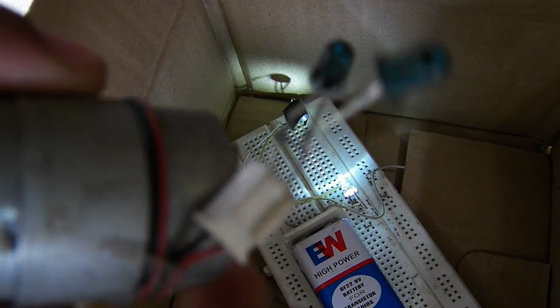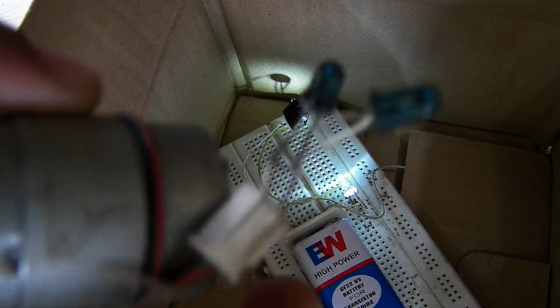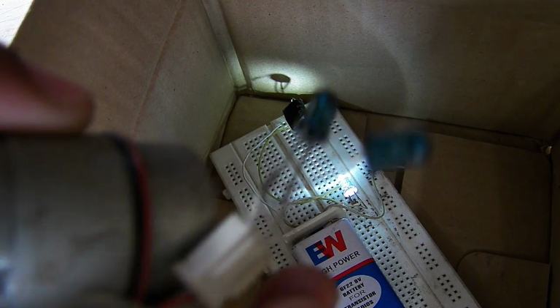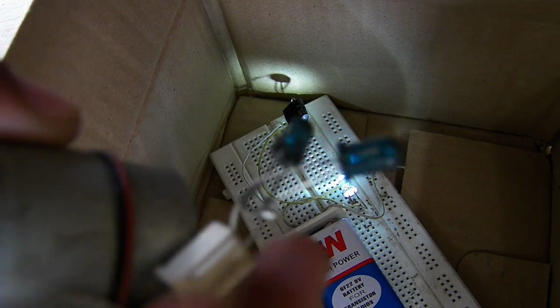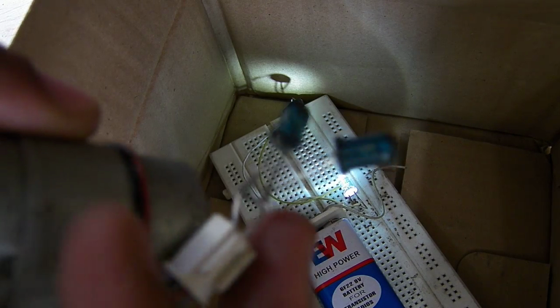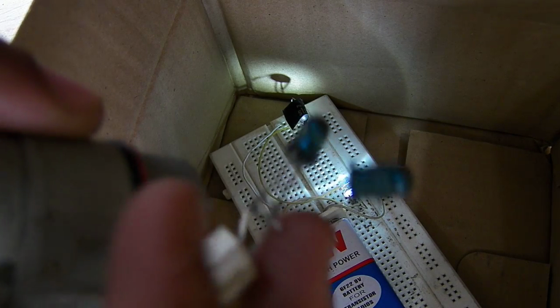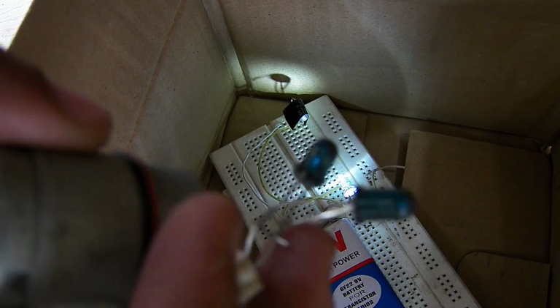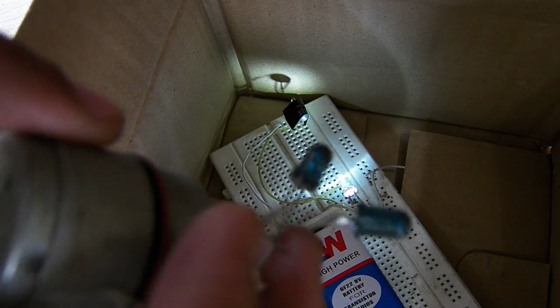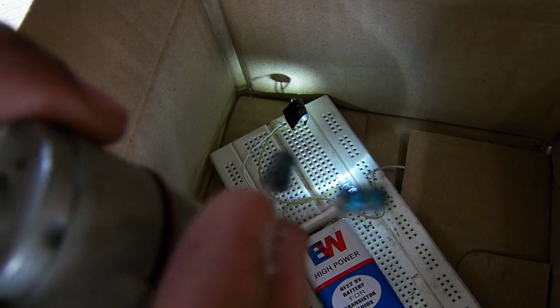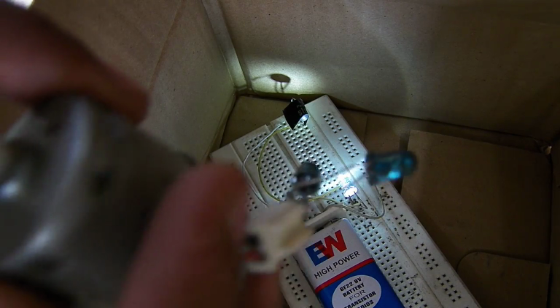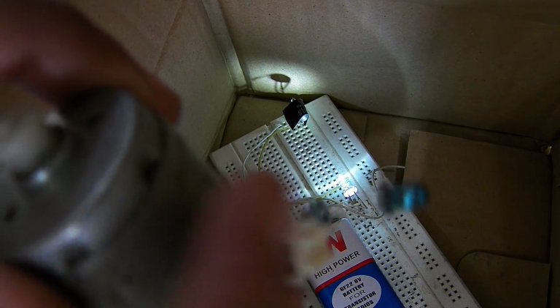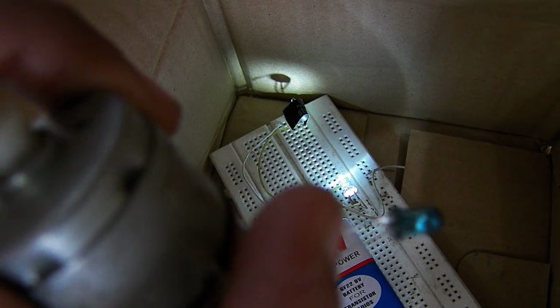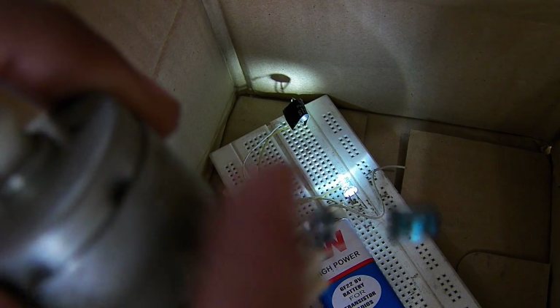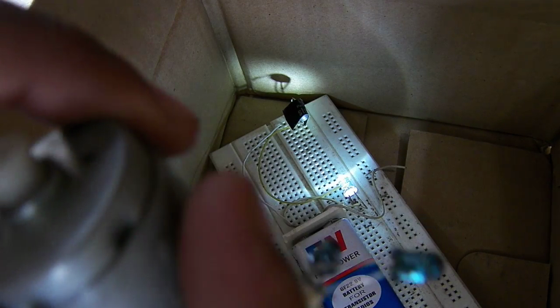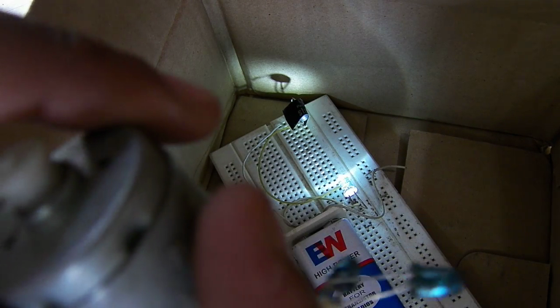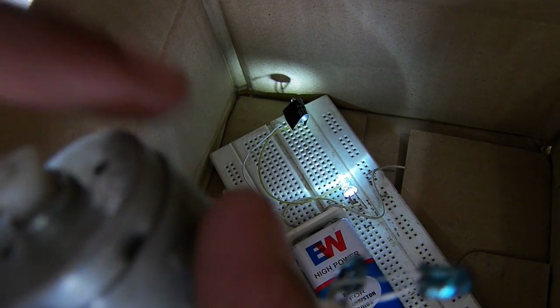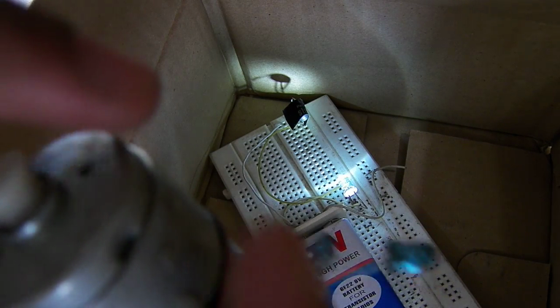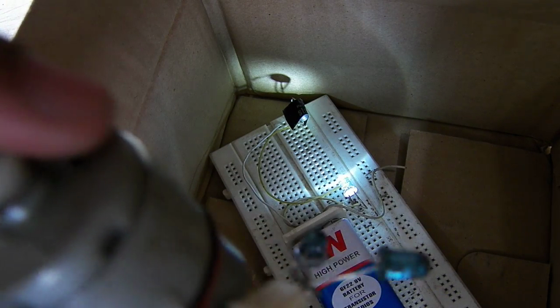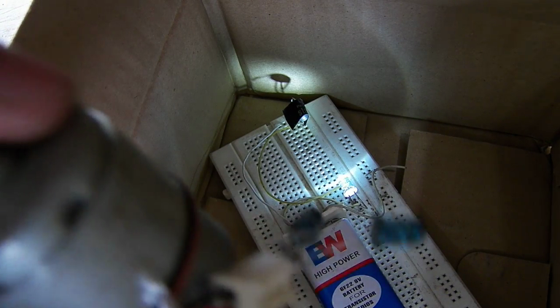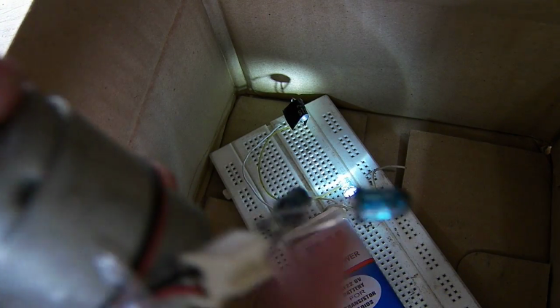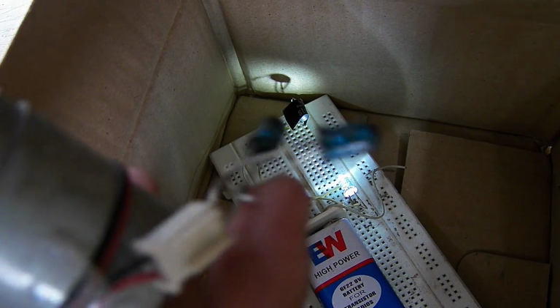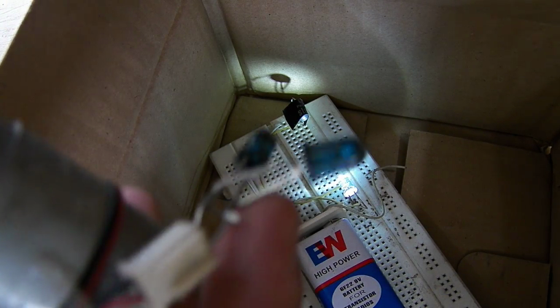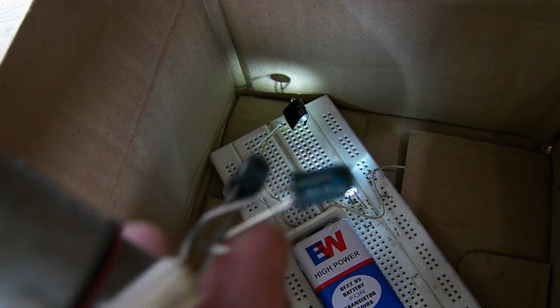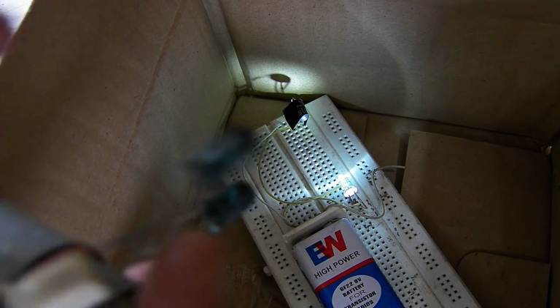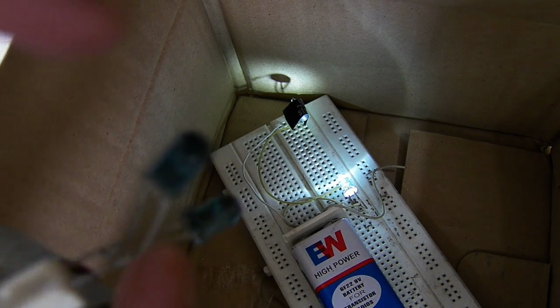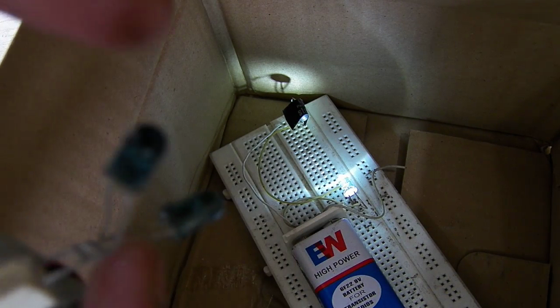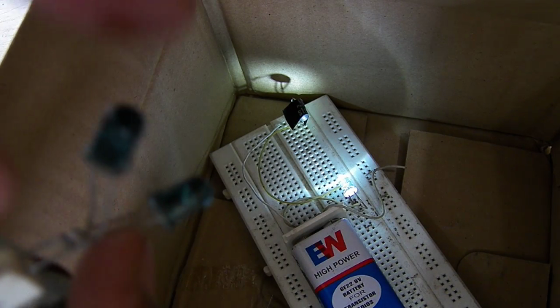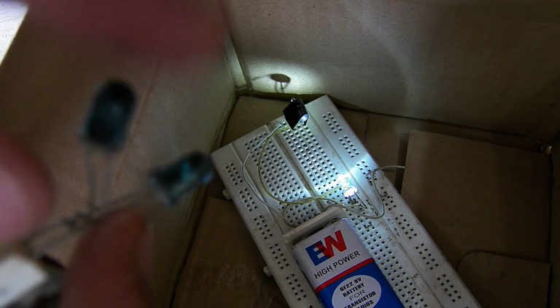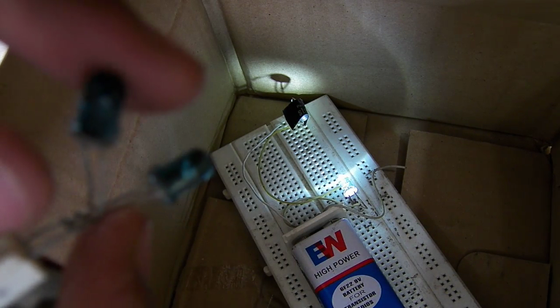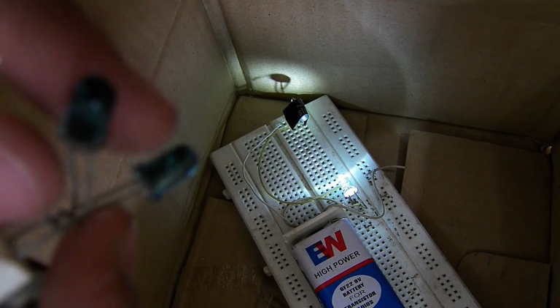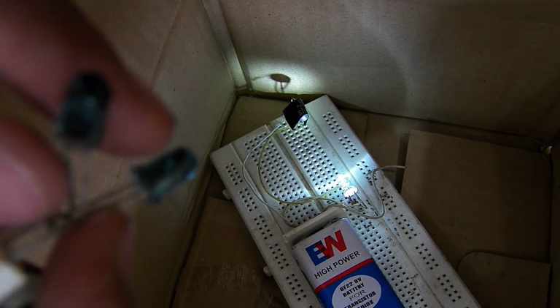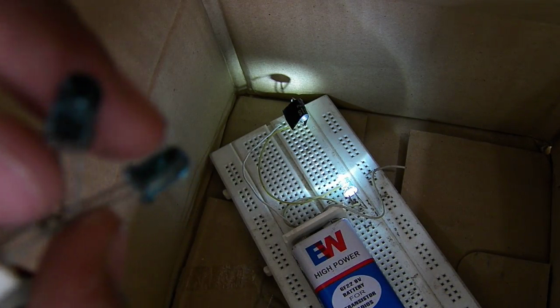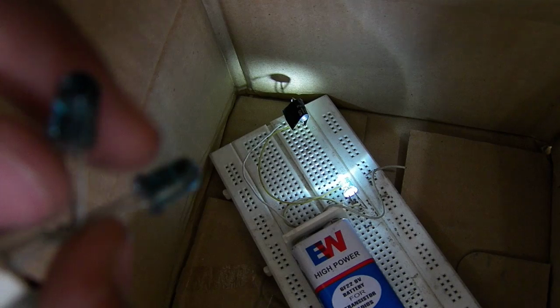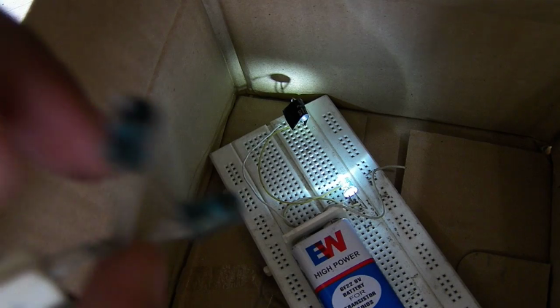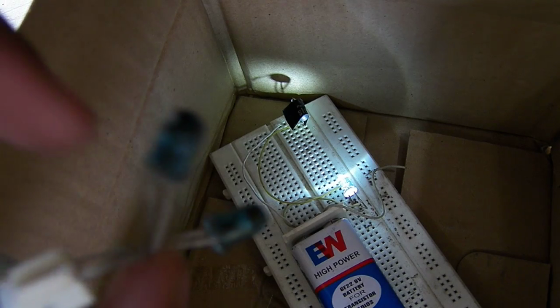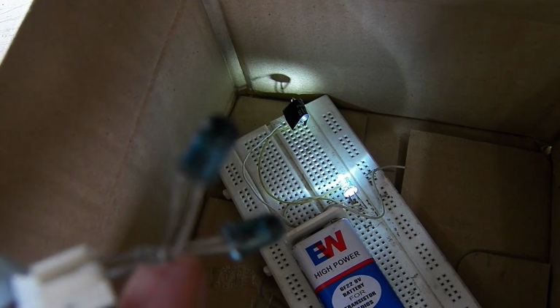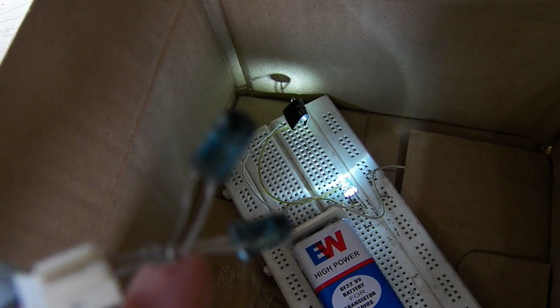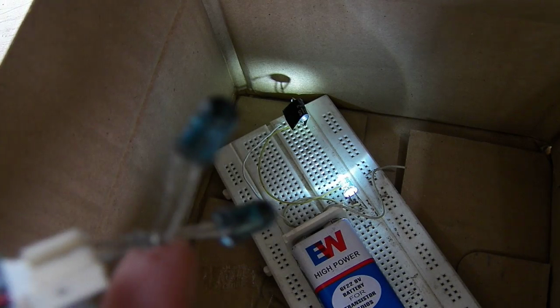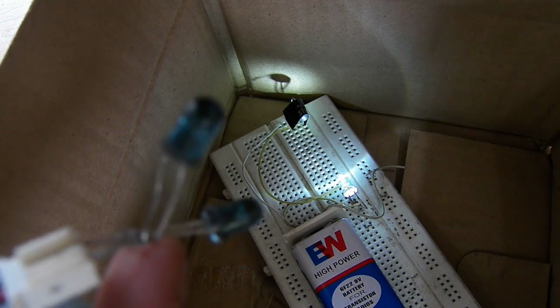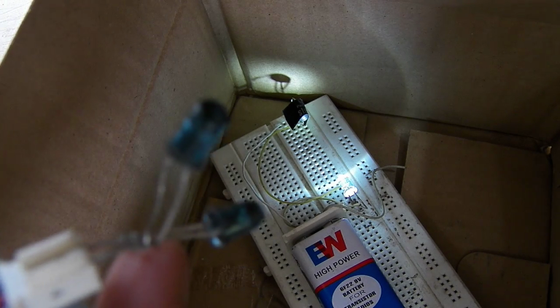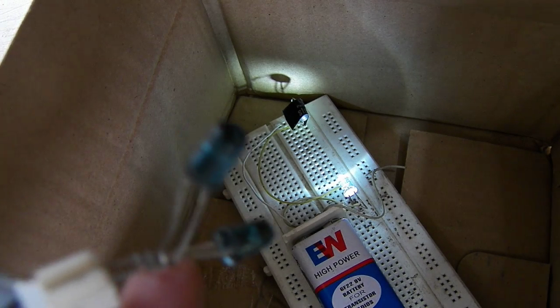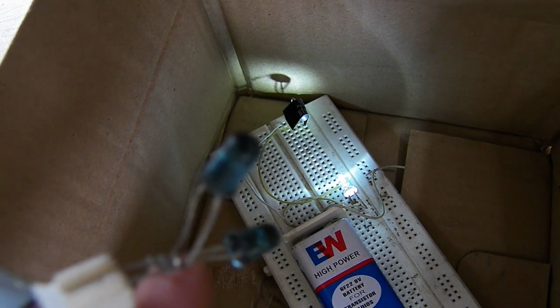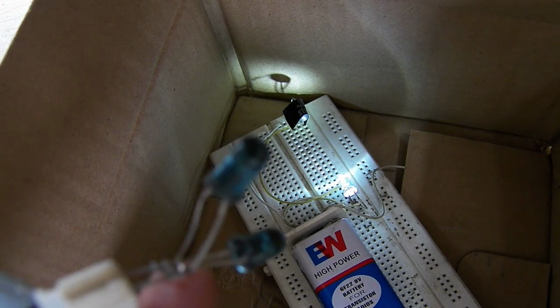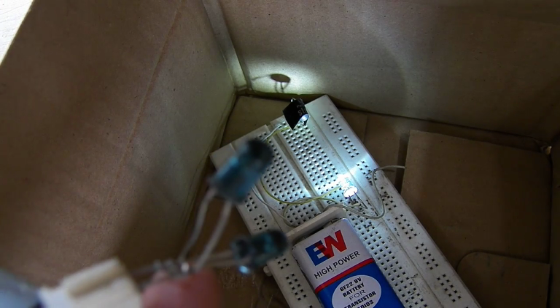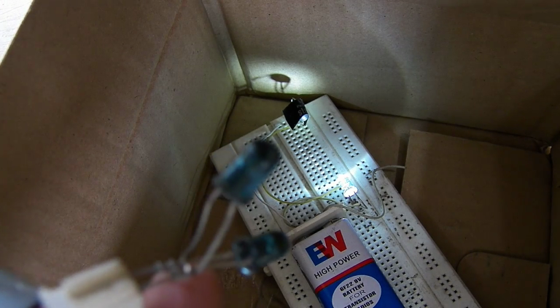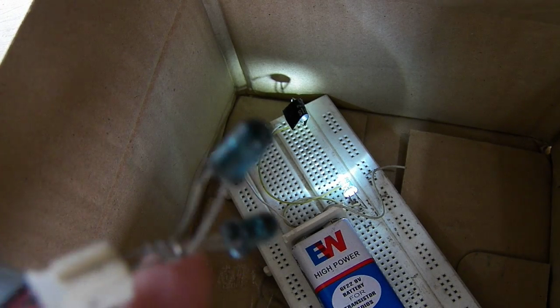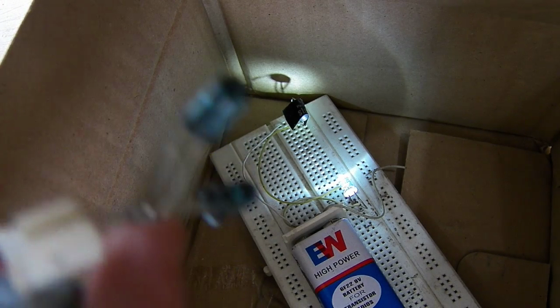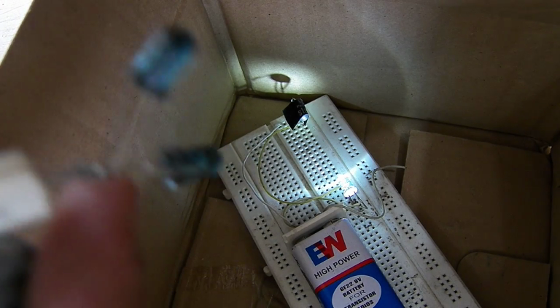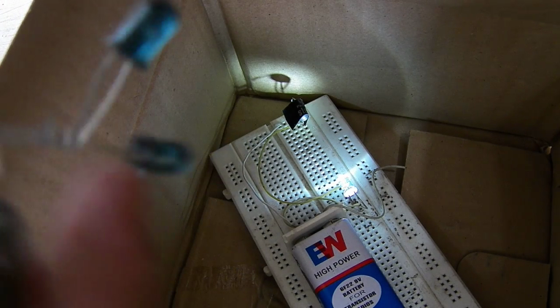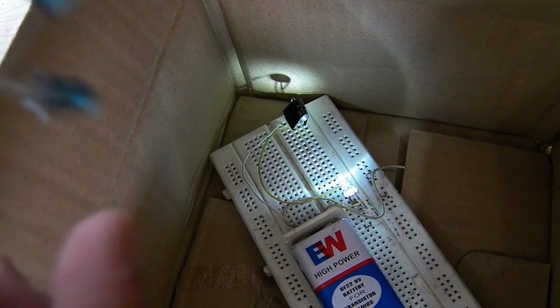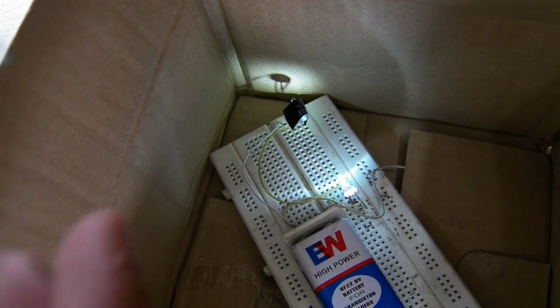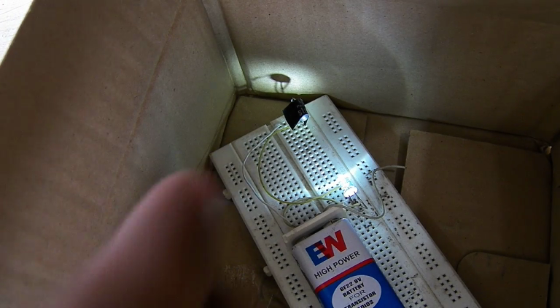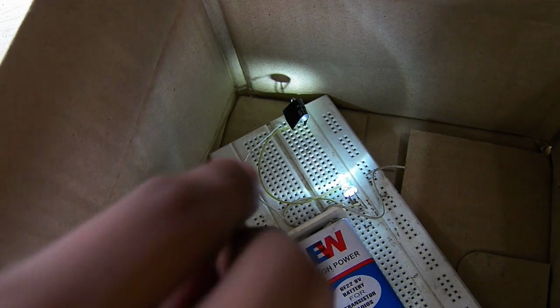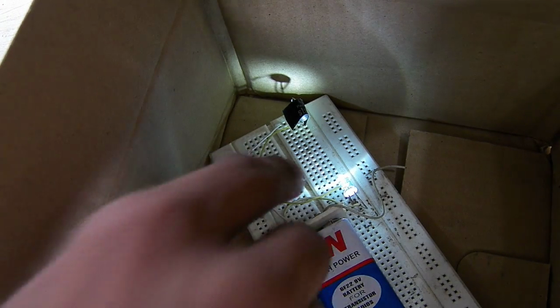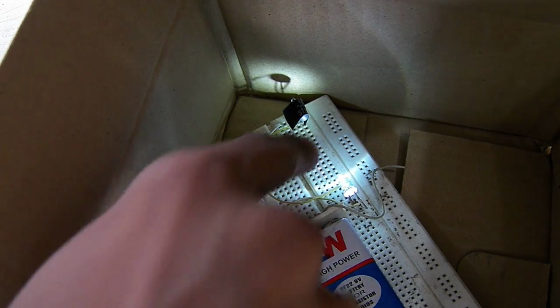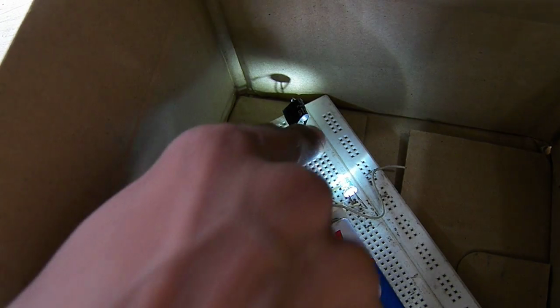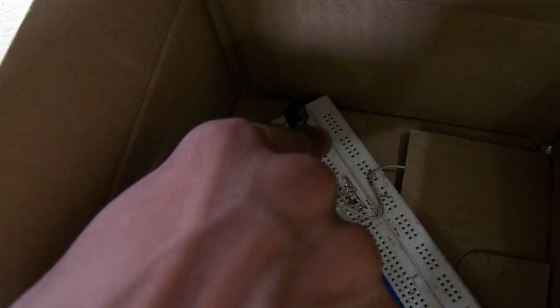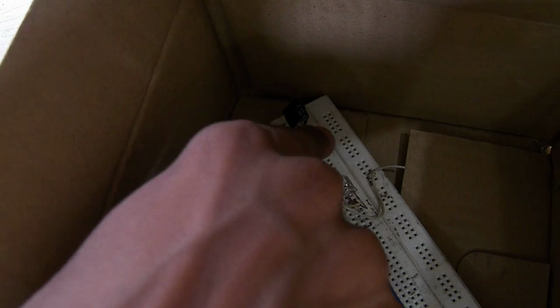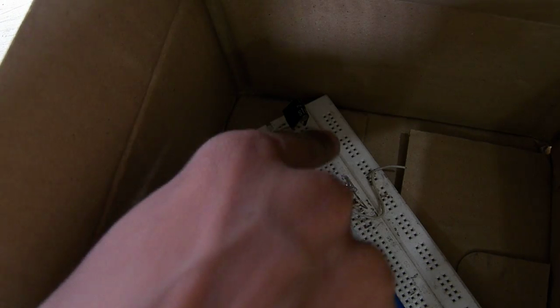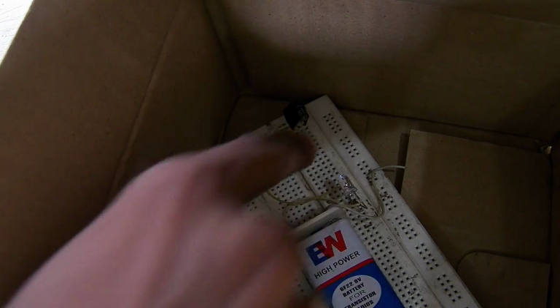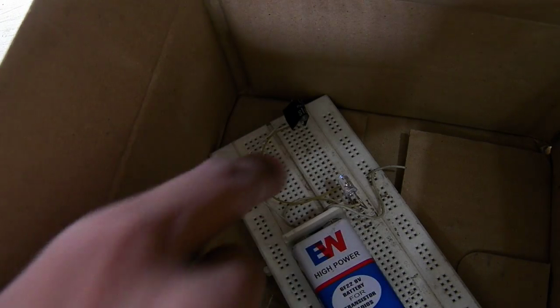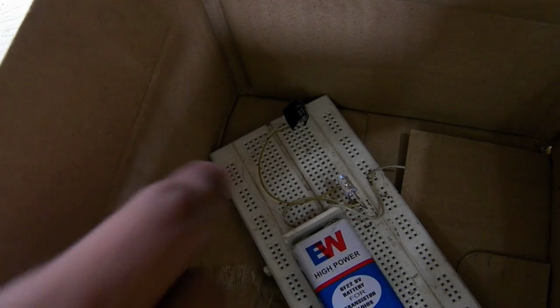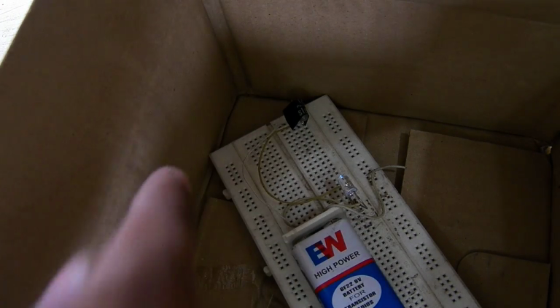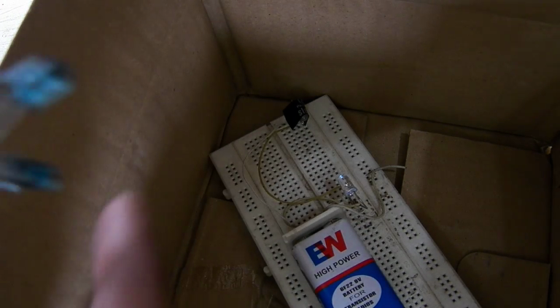Rather than spinning the motor to power this infrared LED, you can also use batteries. But I have used the motor.